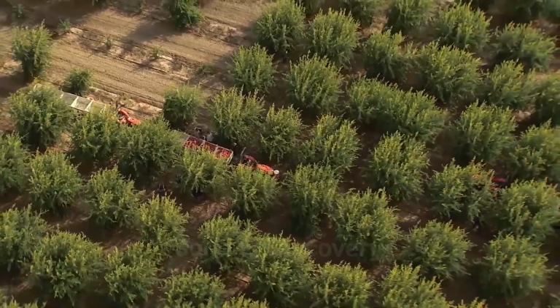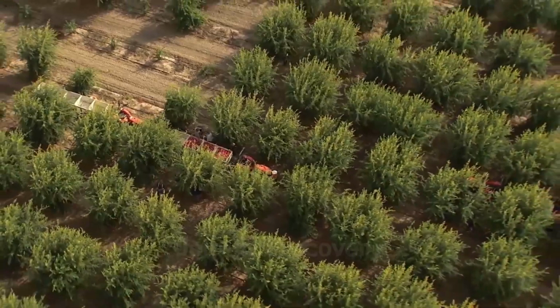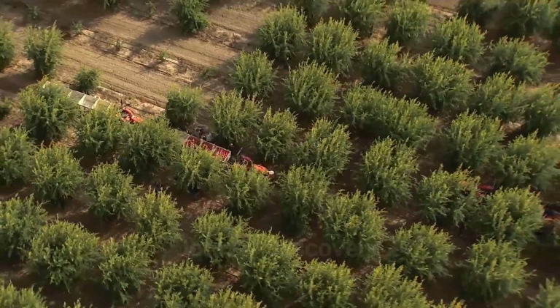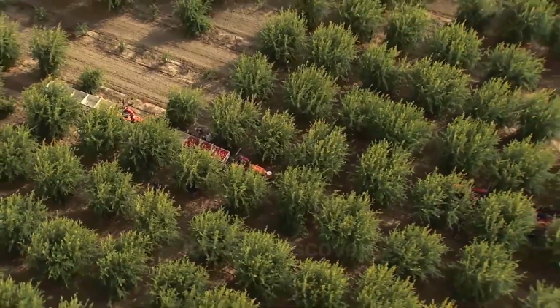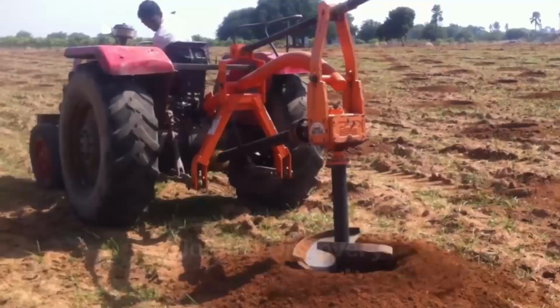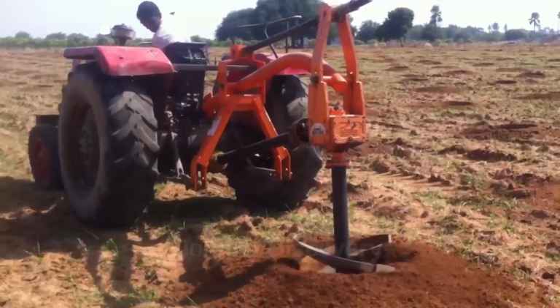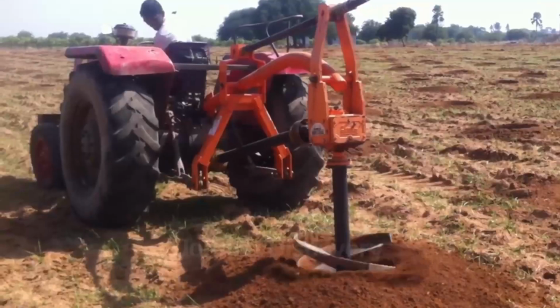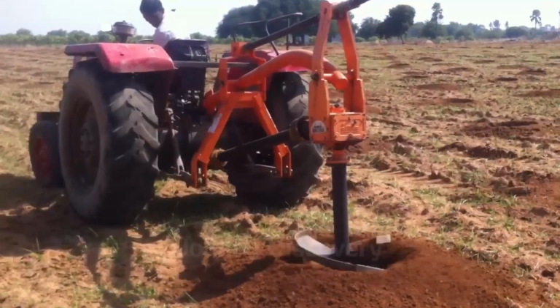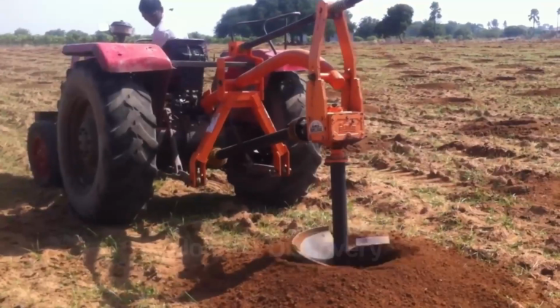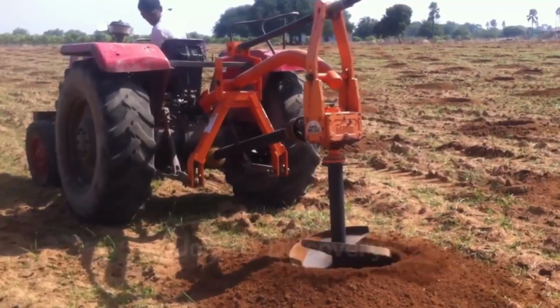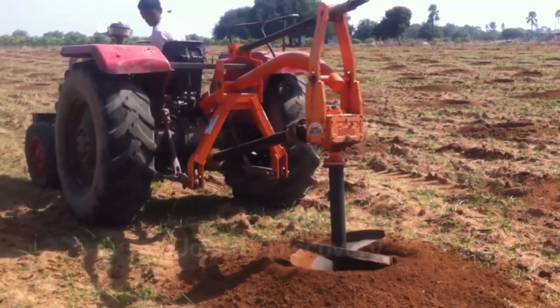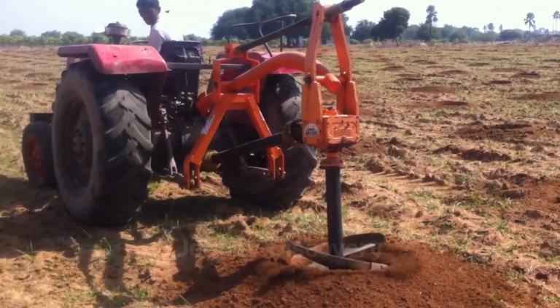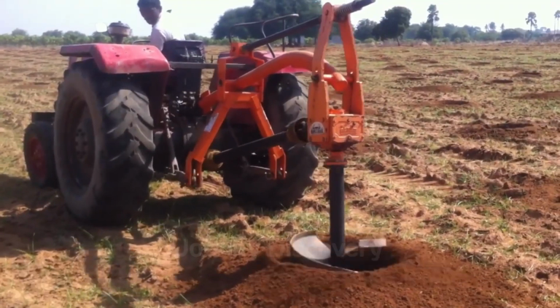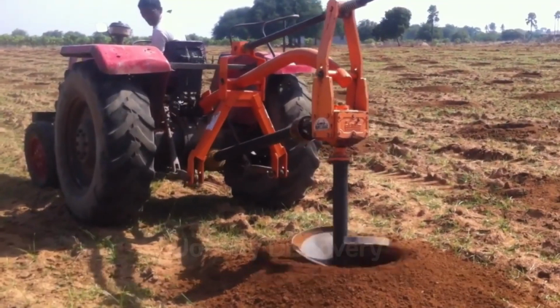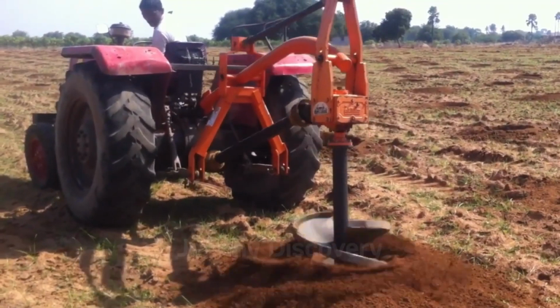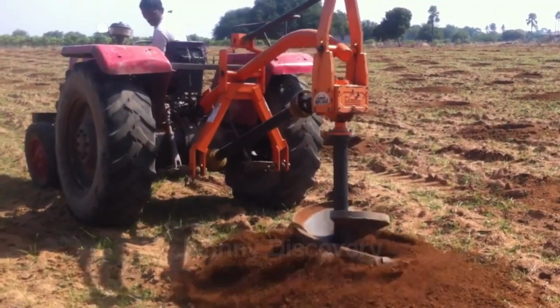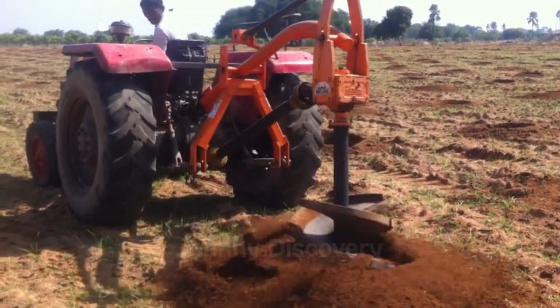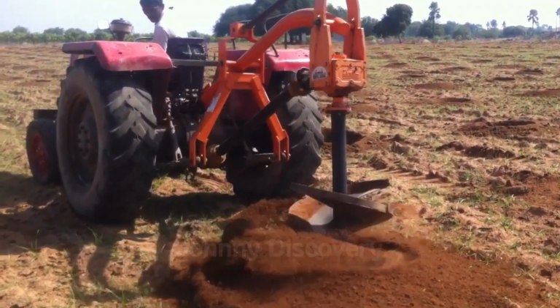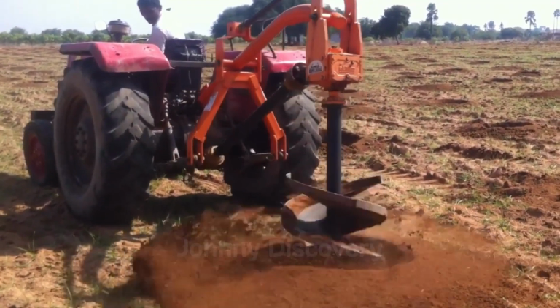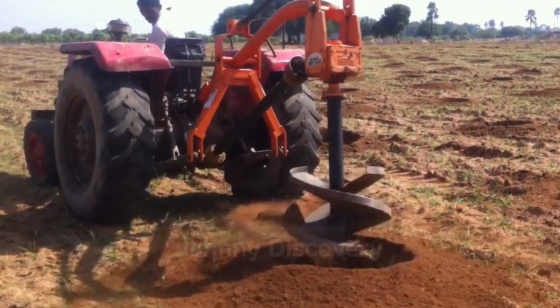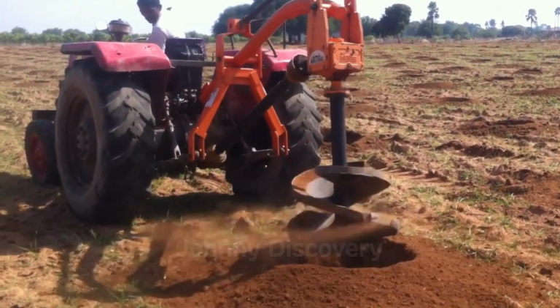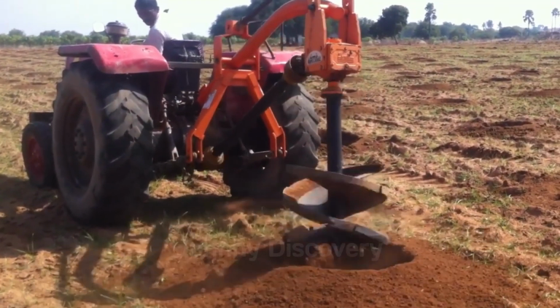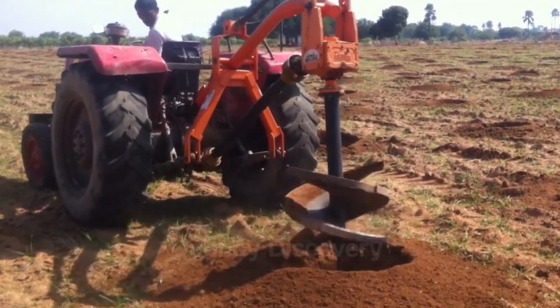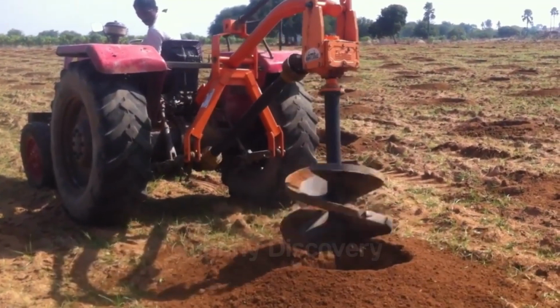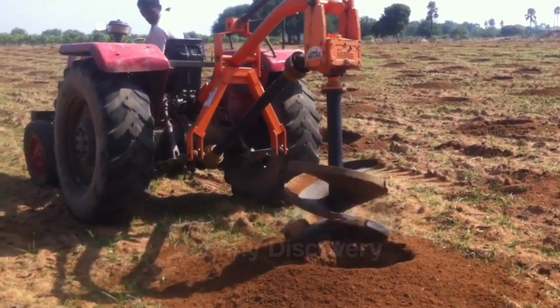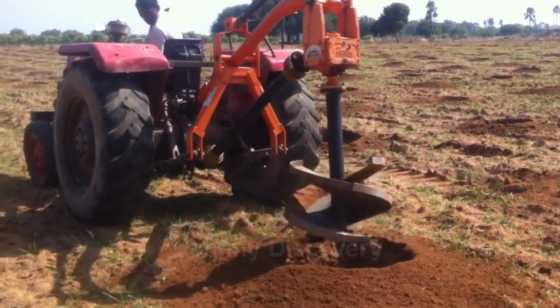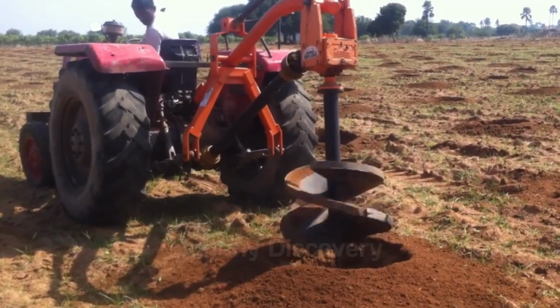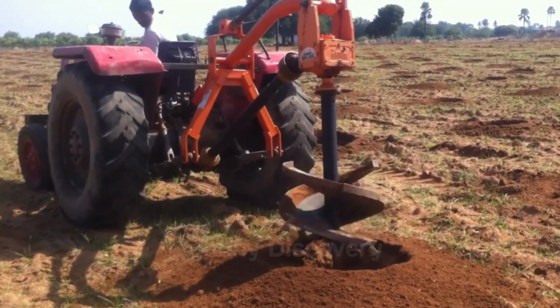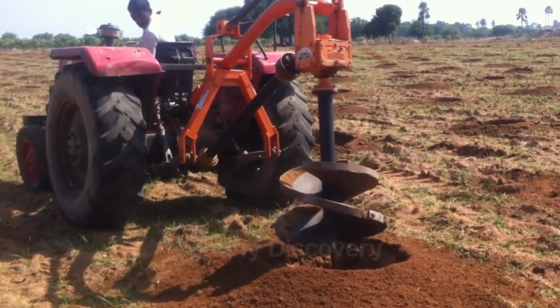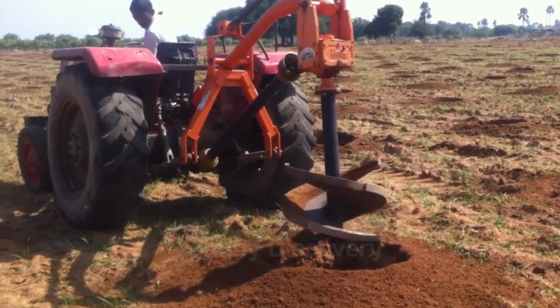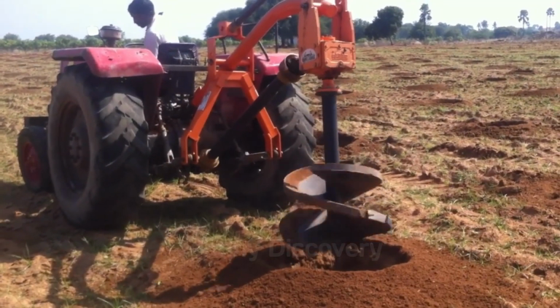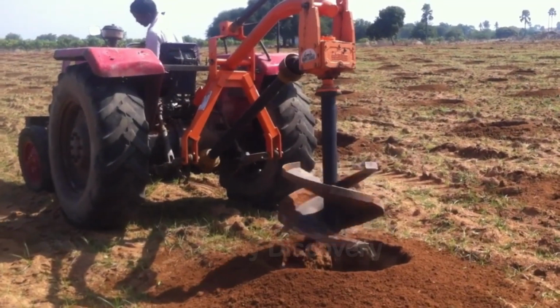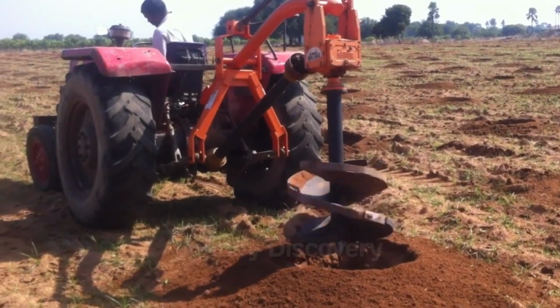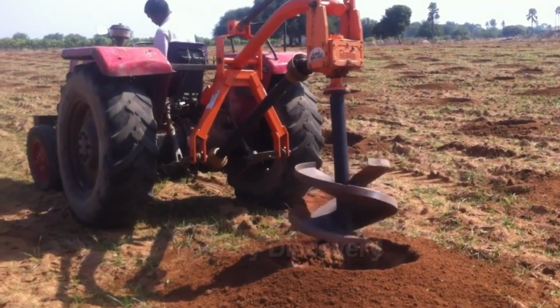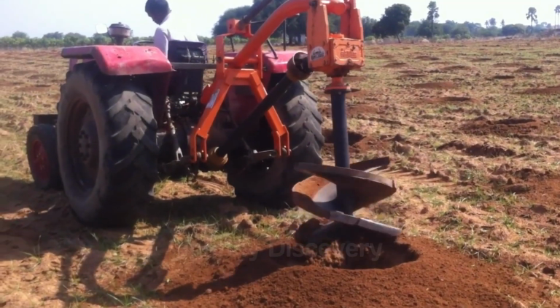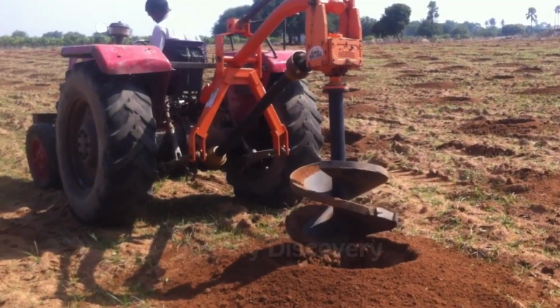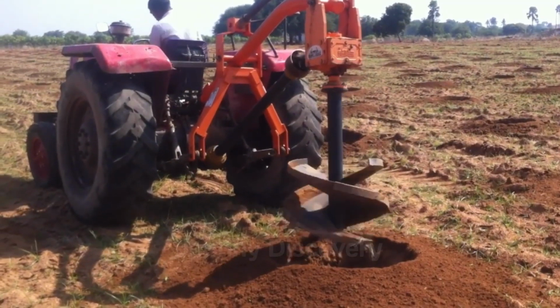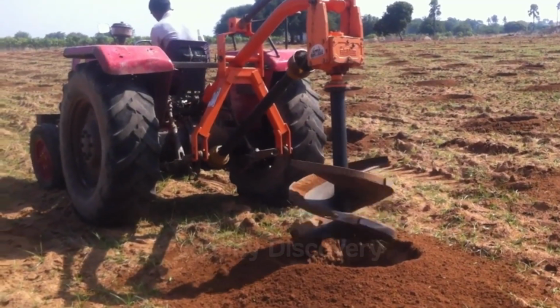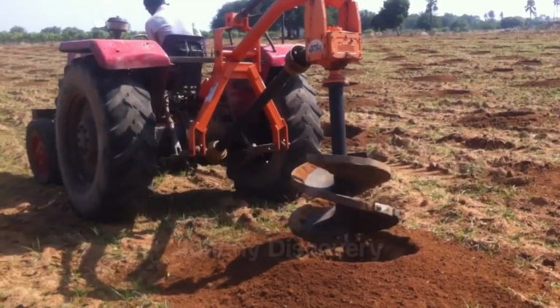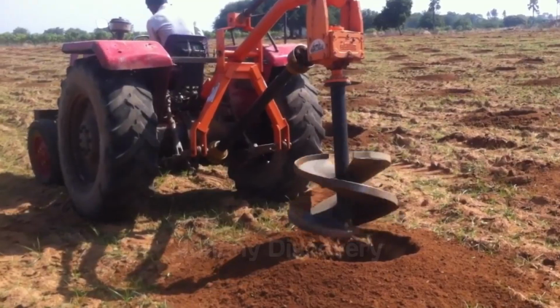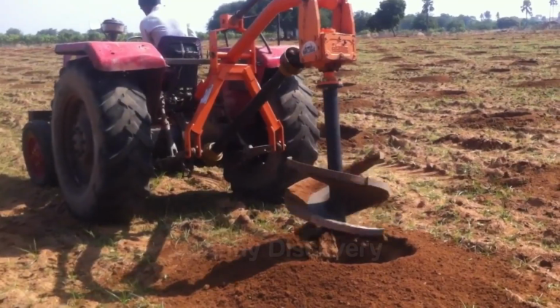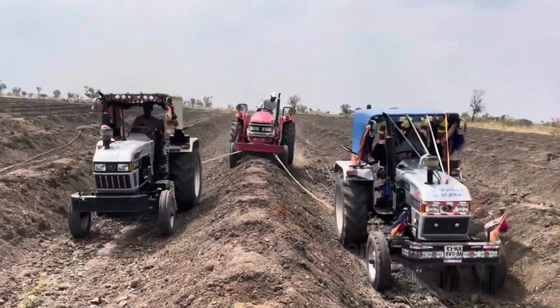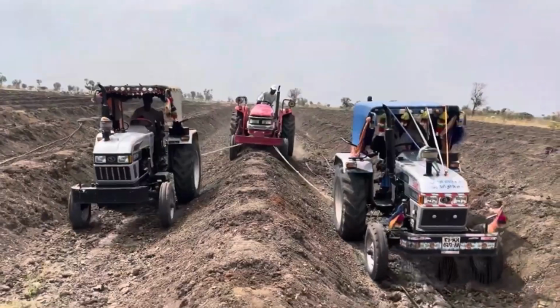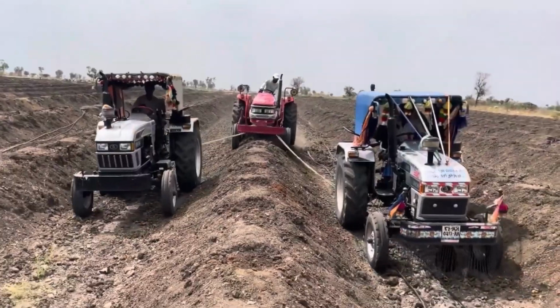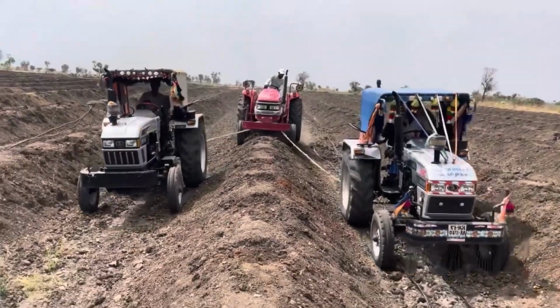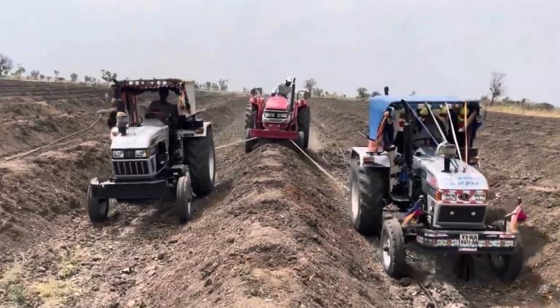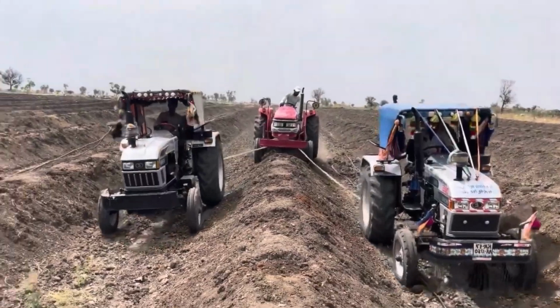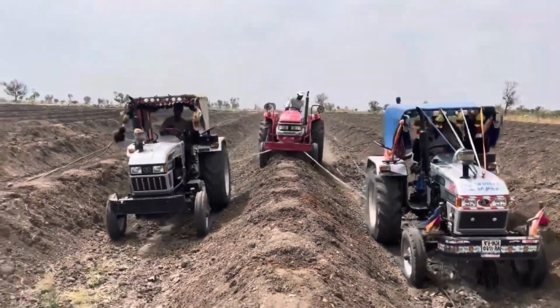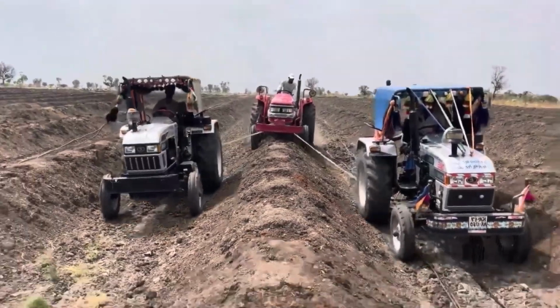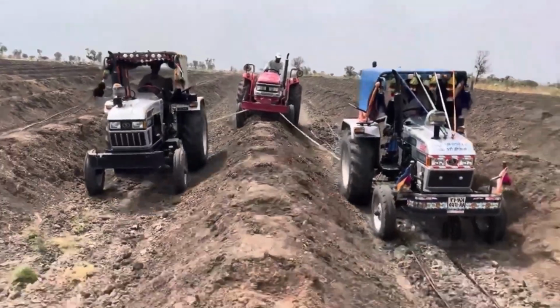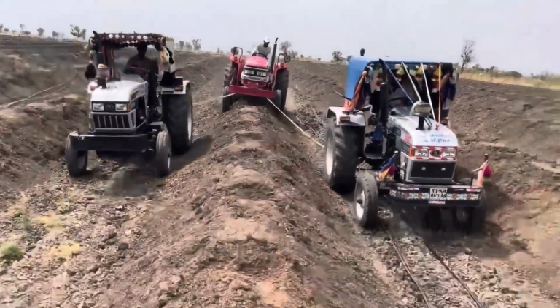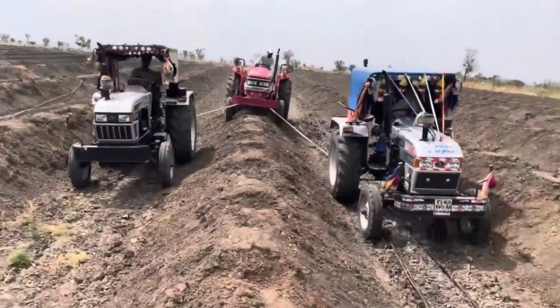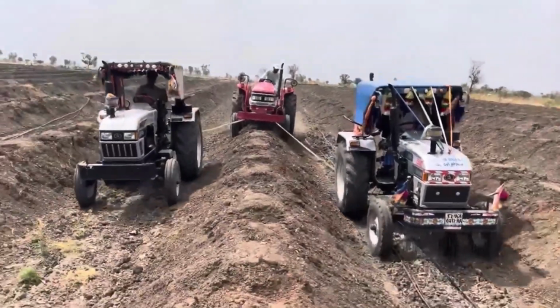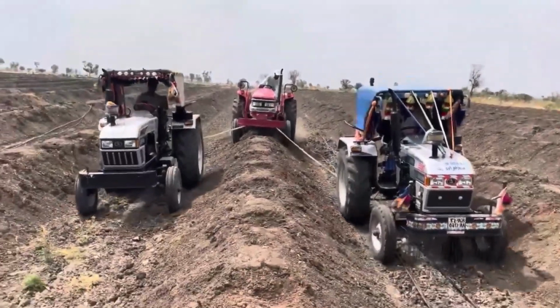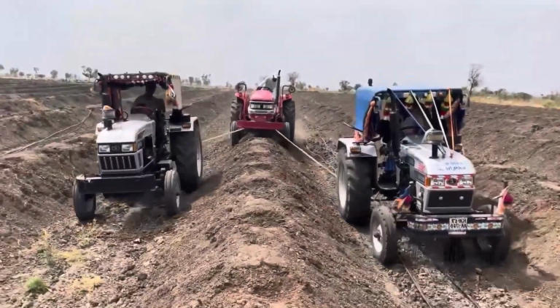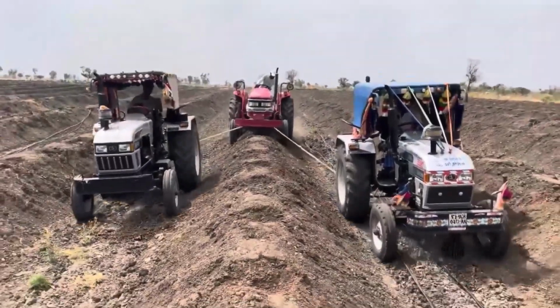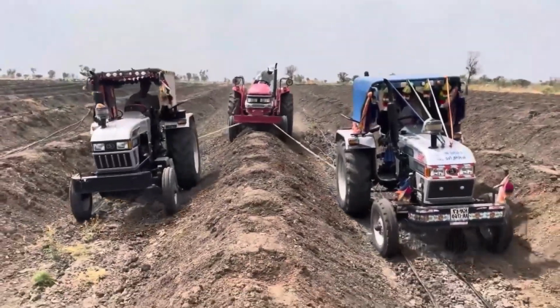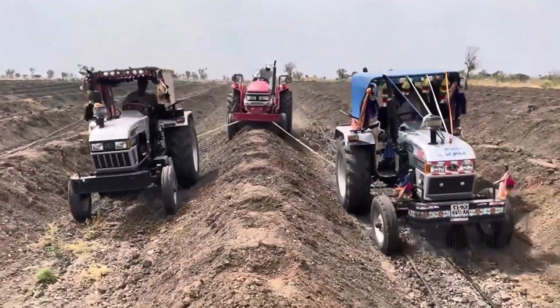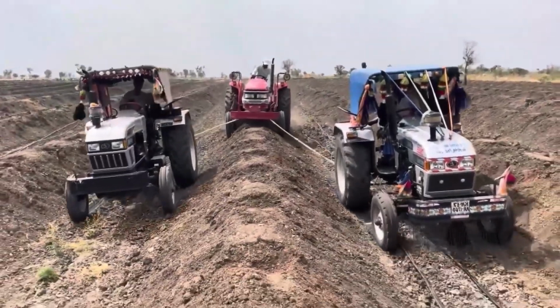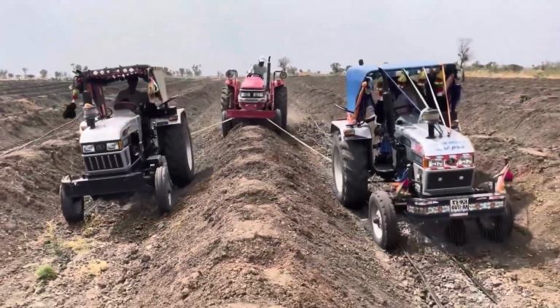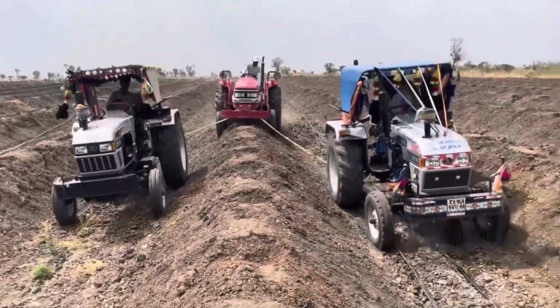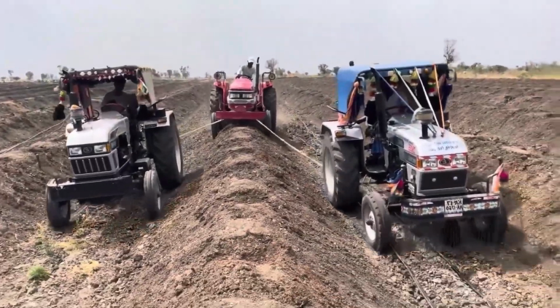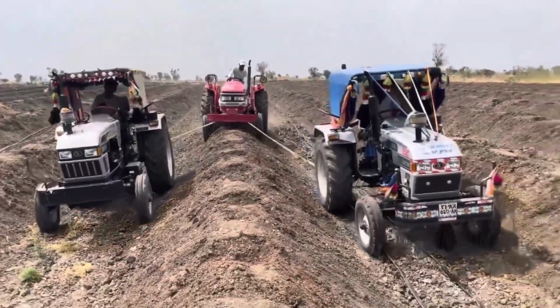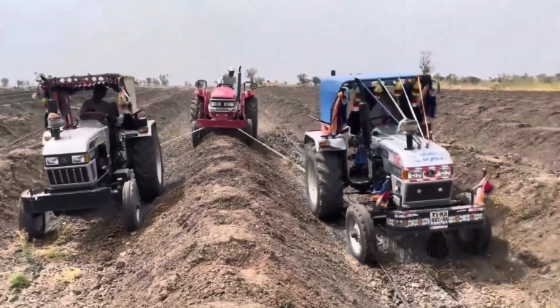We start by digging holes for the pomegranate trees, a task that varies in technique depending on the local climate and soil conditions.